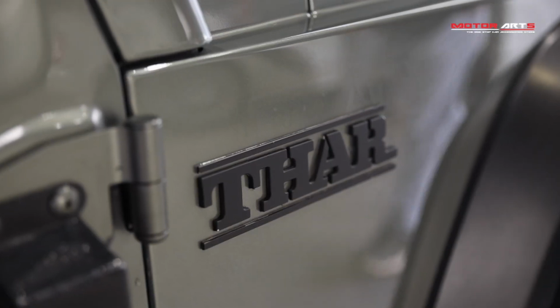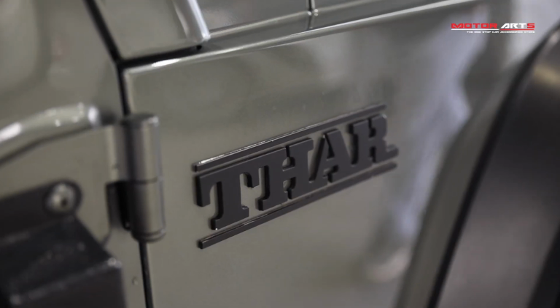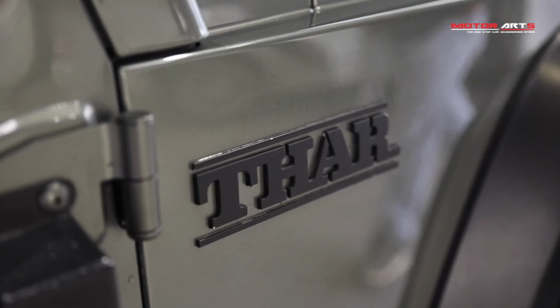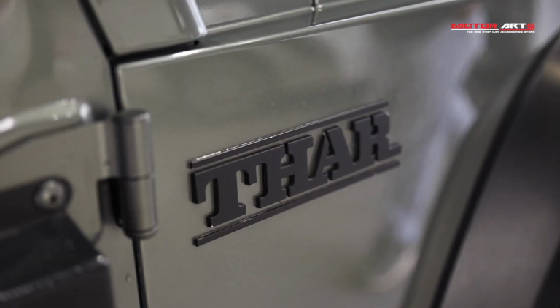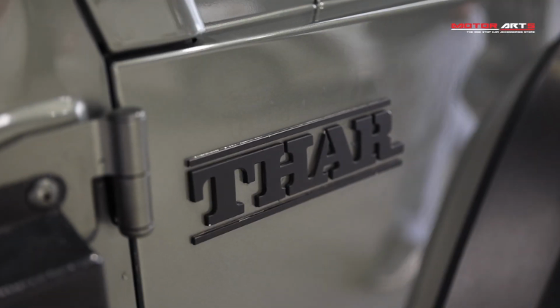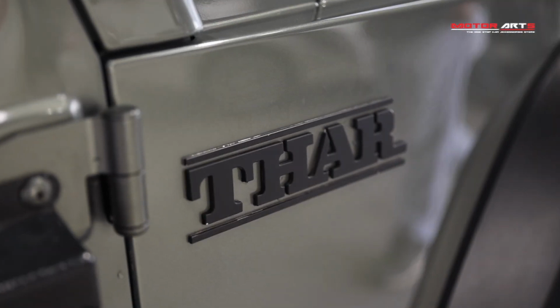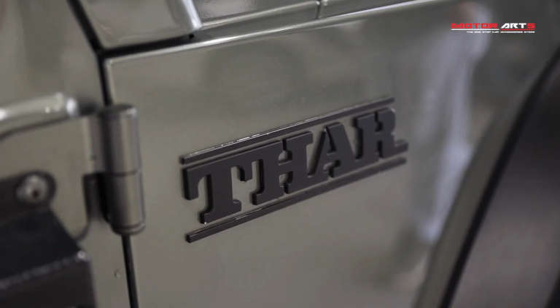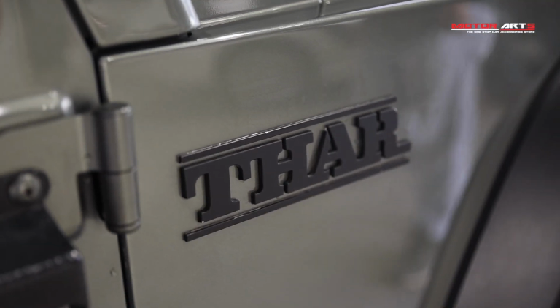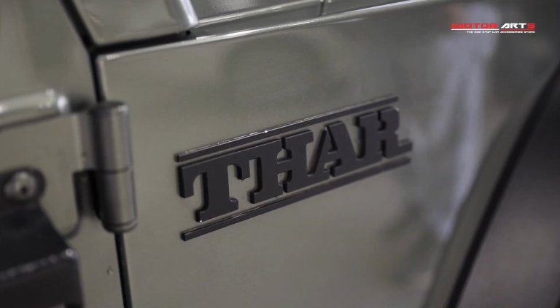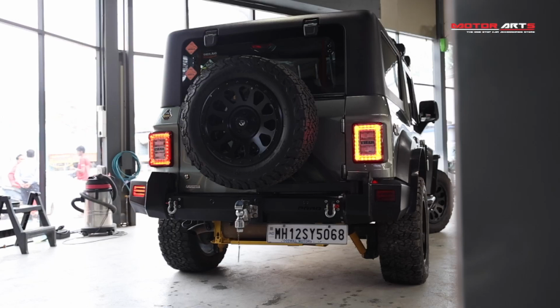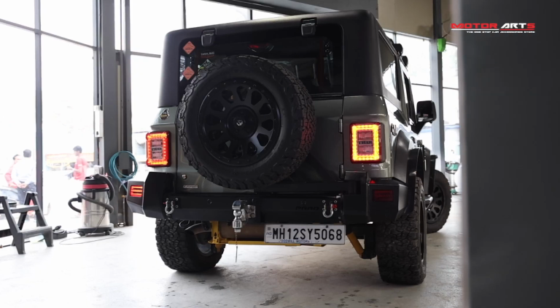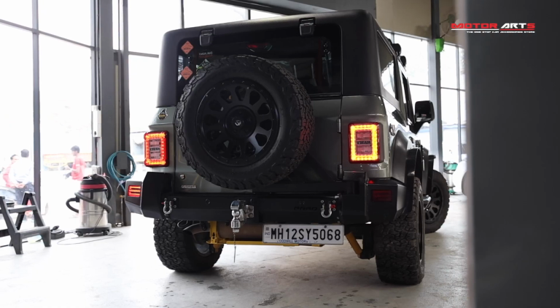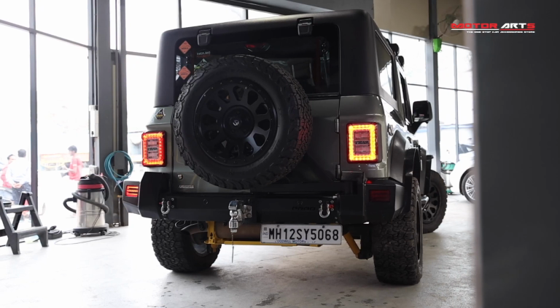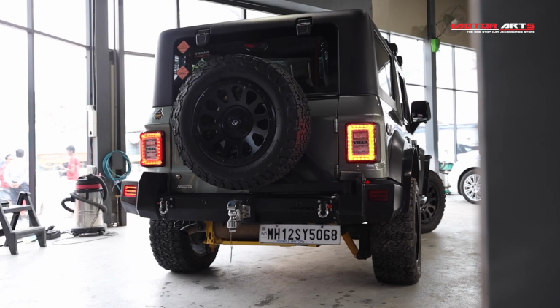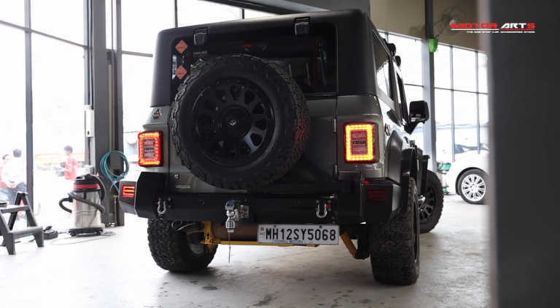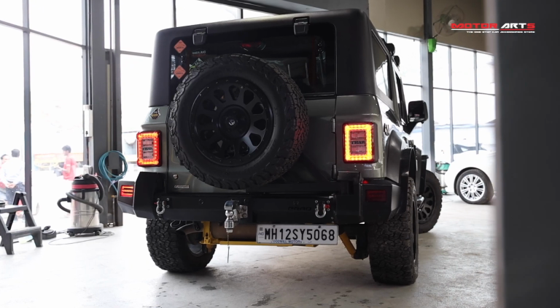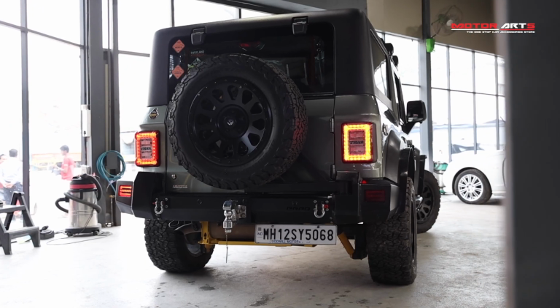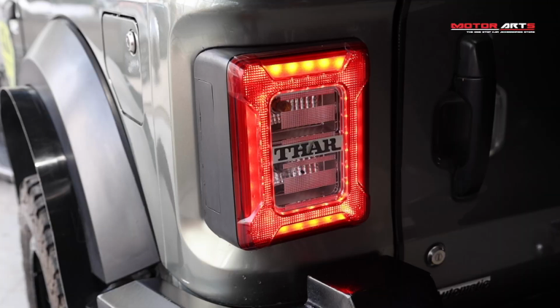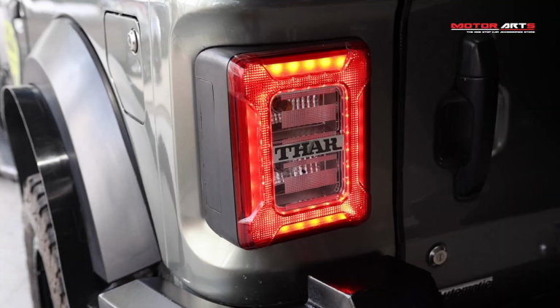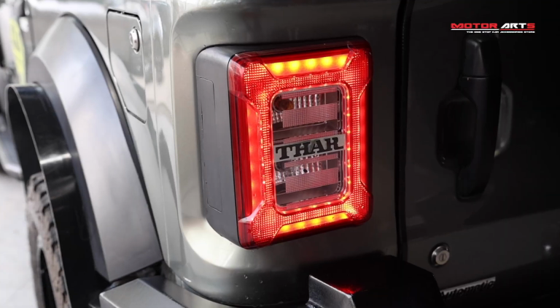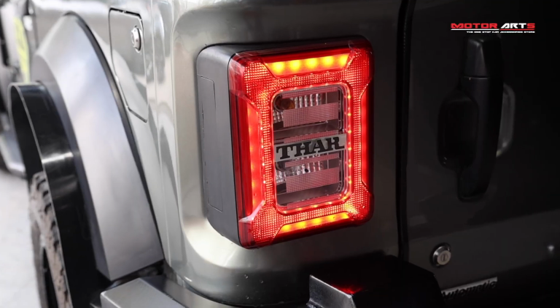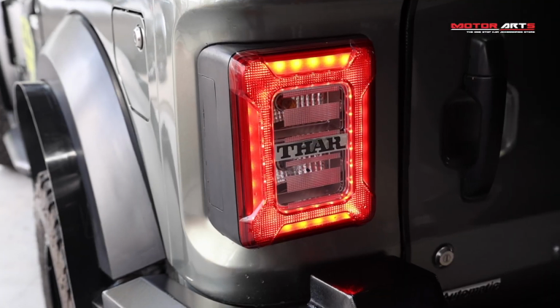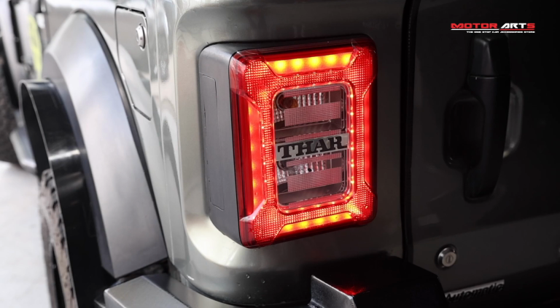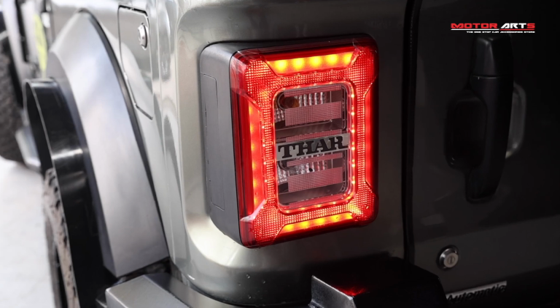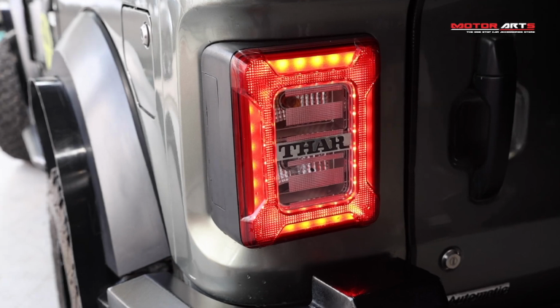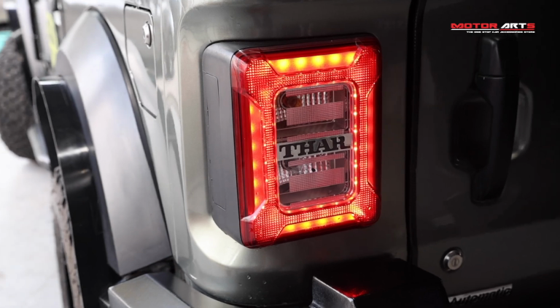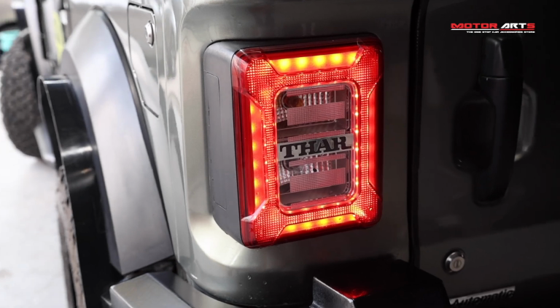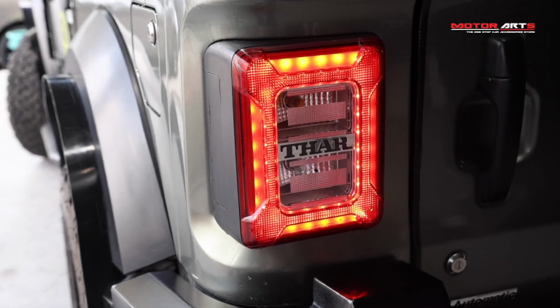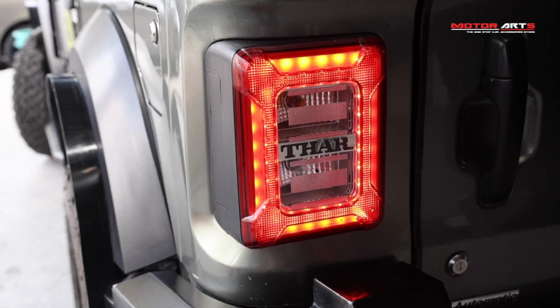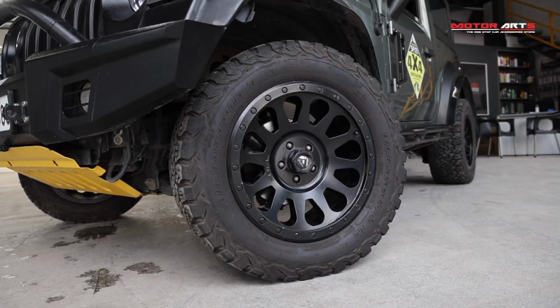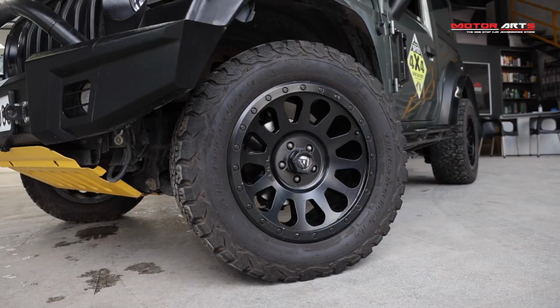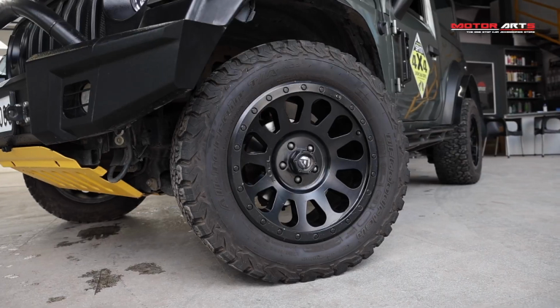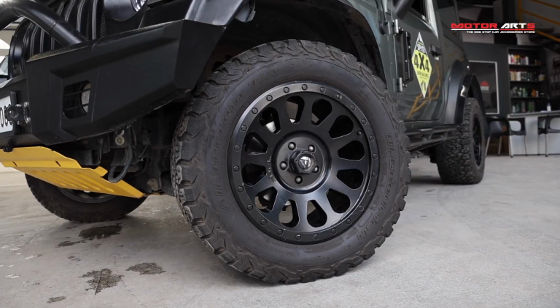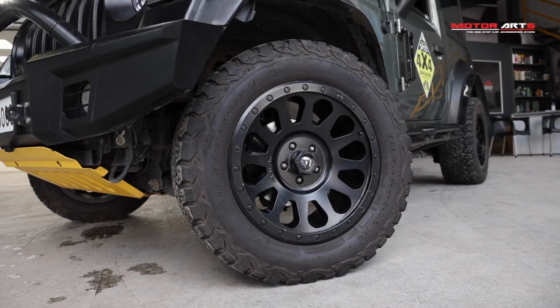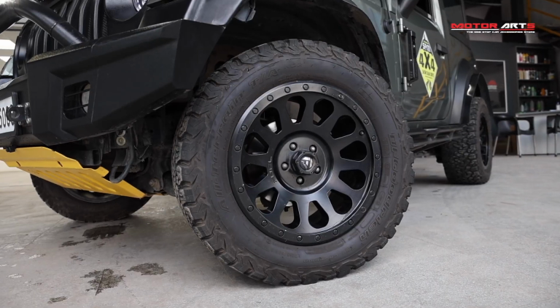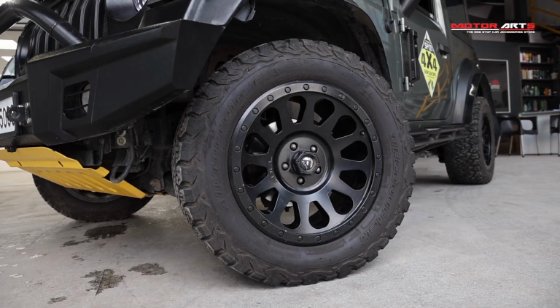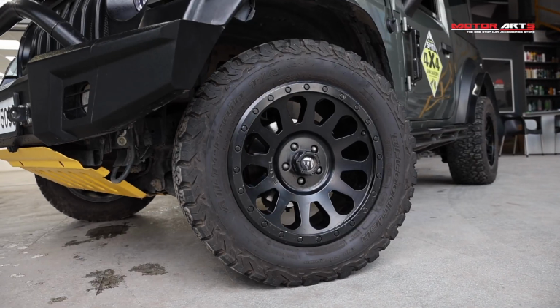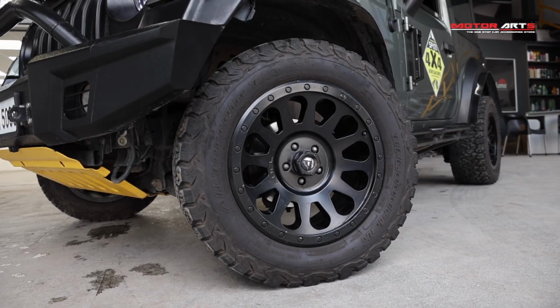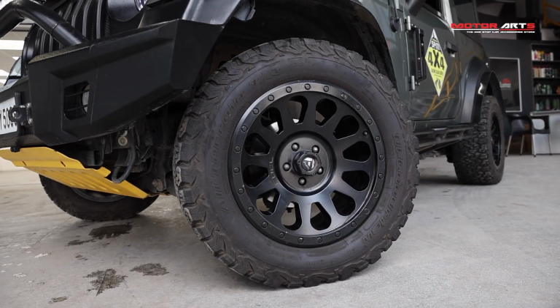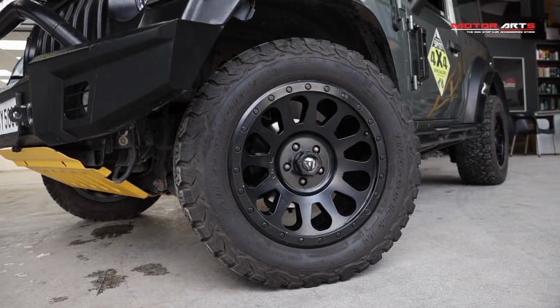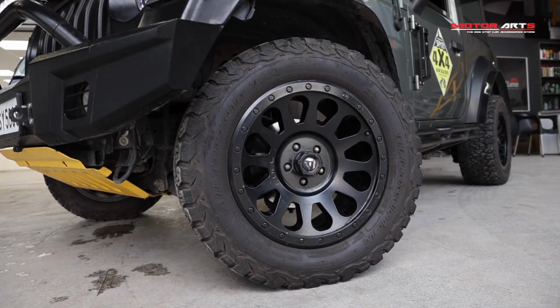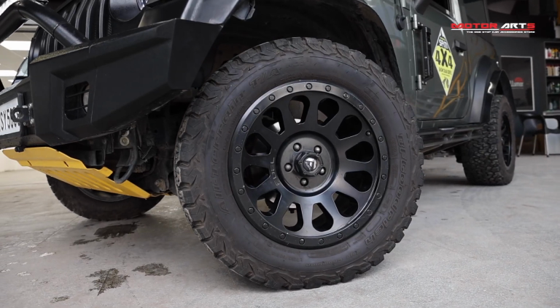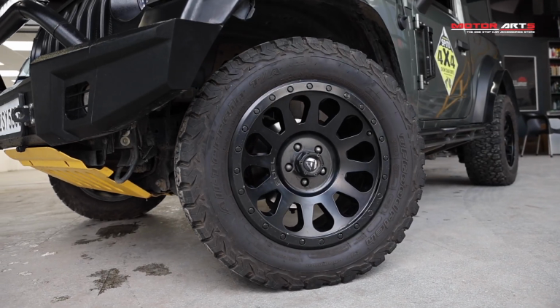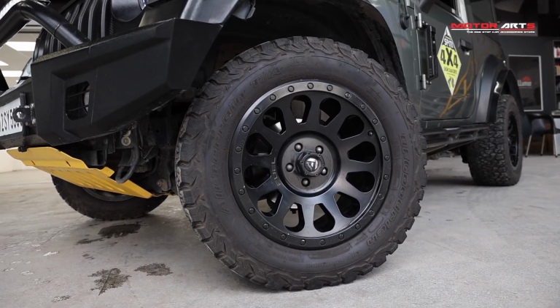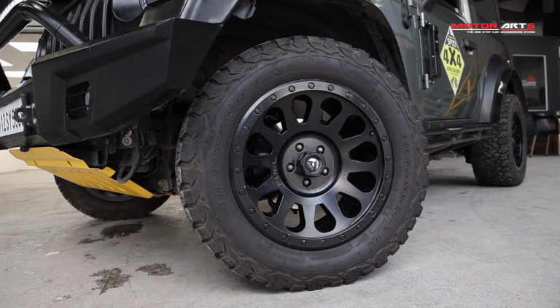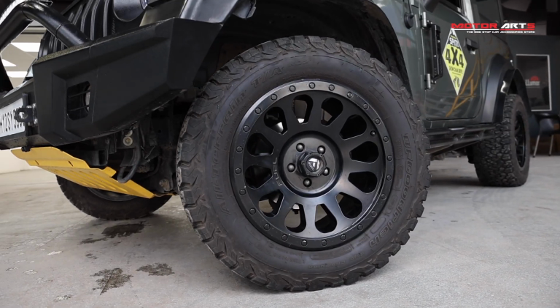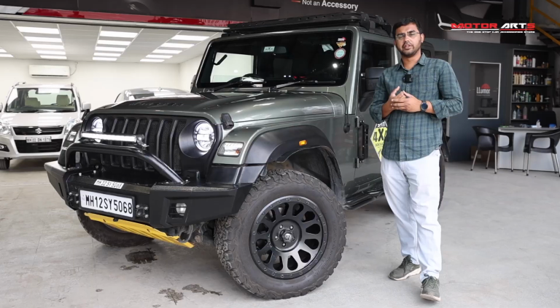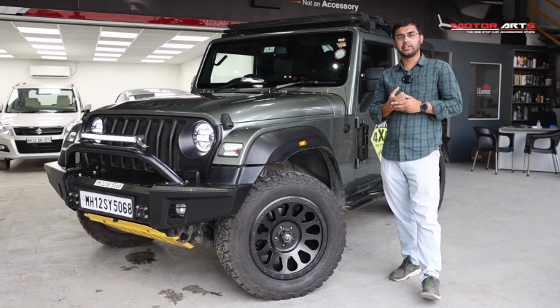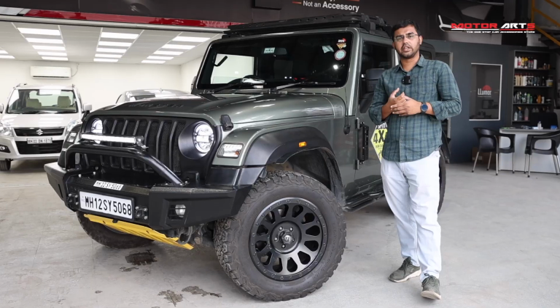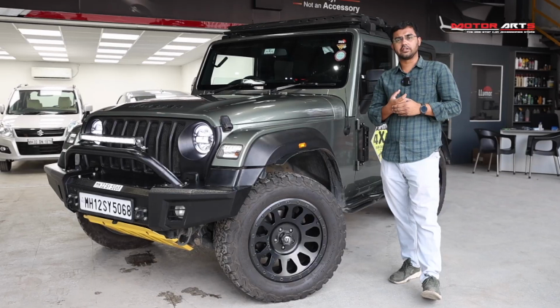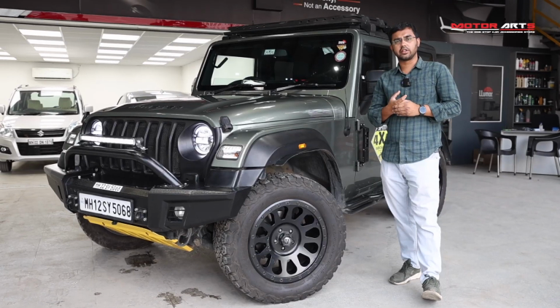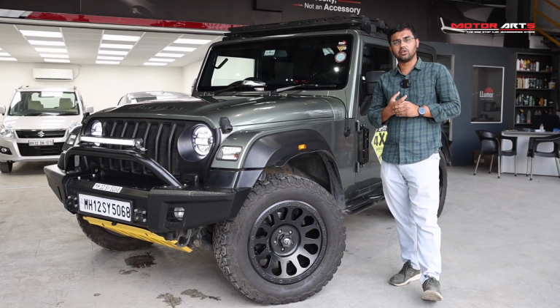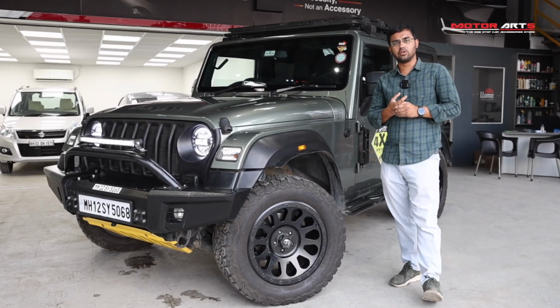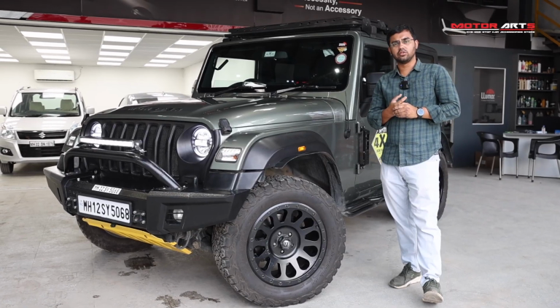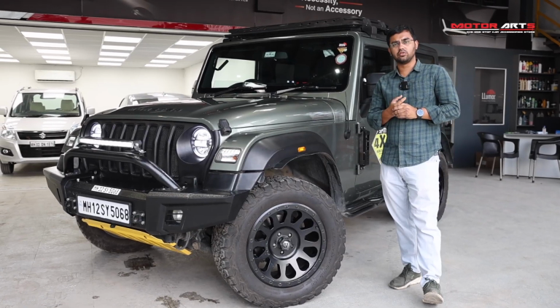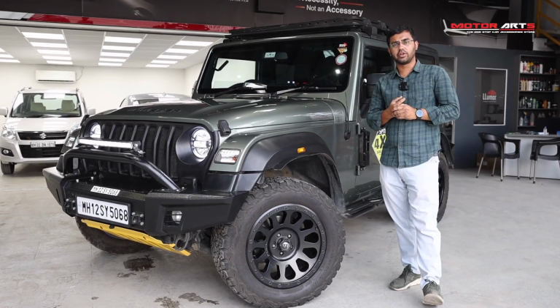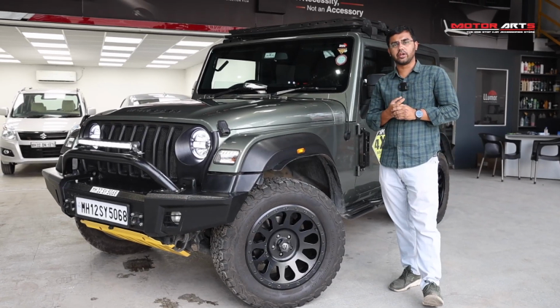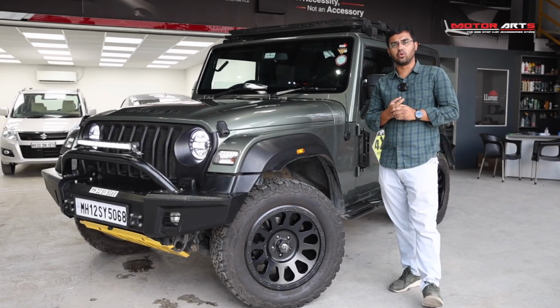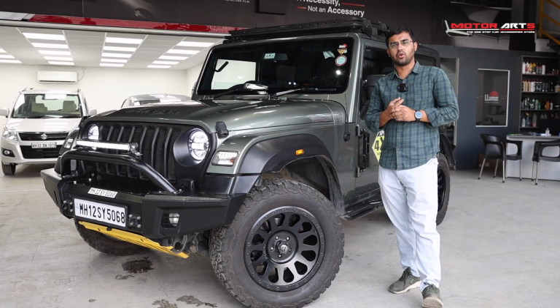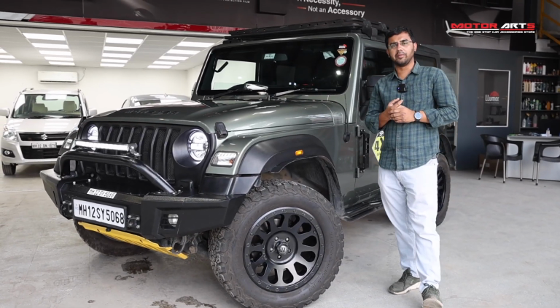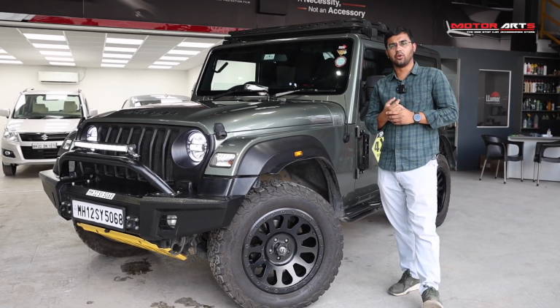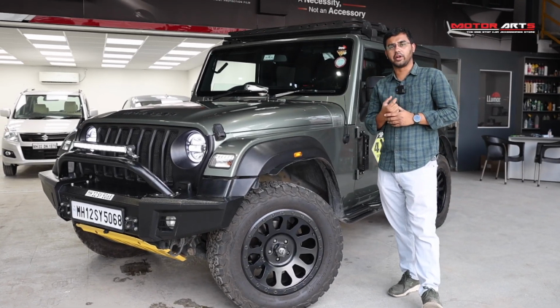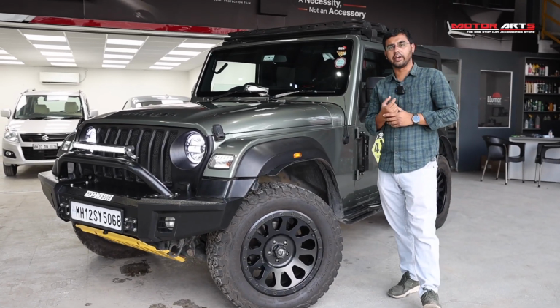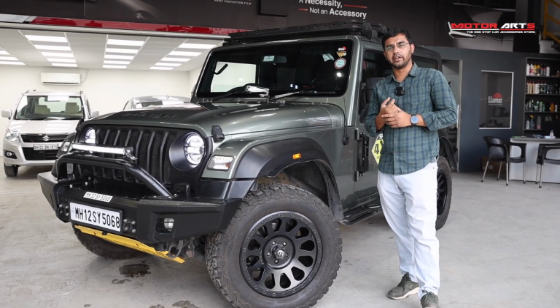We have a whole range of accessories. You can visit our store which is located in Kondua.